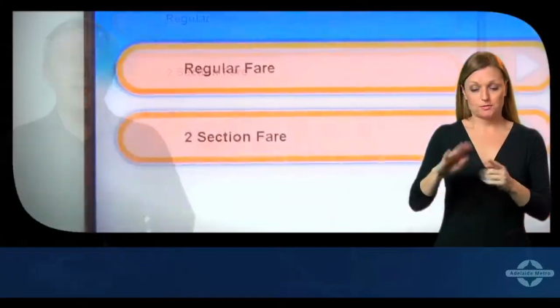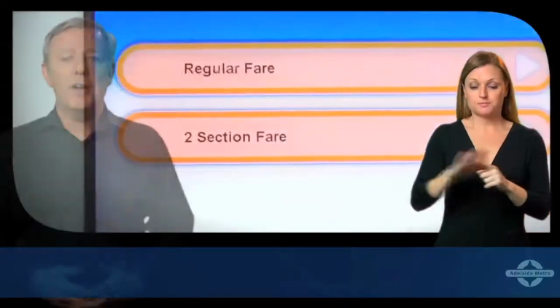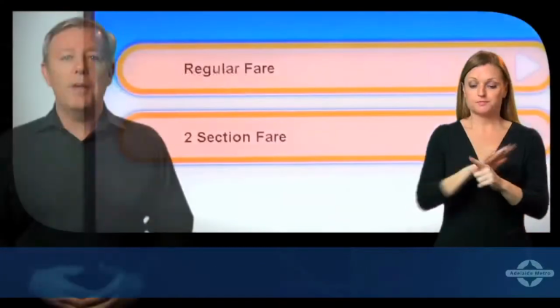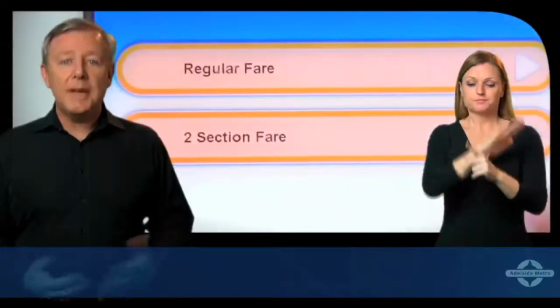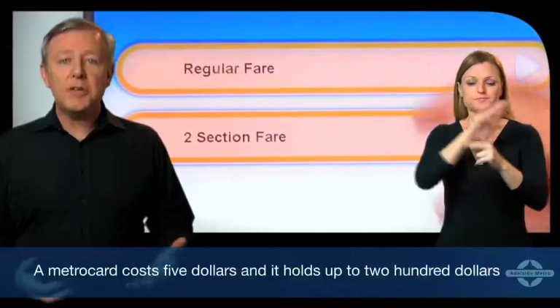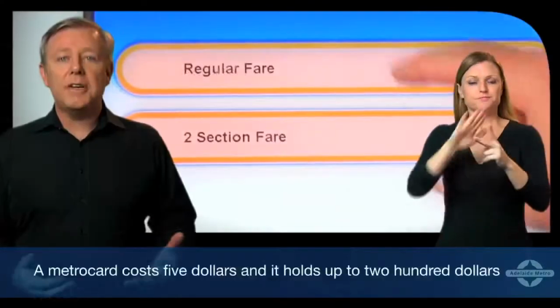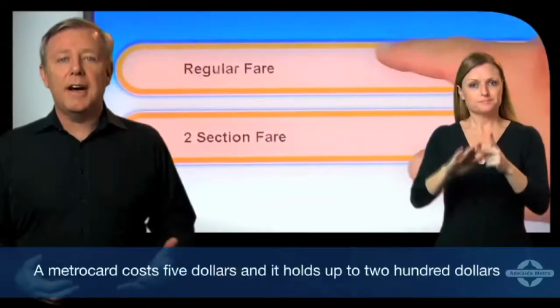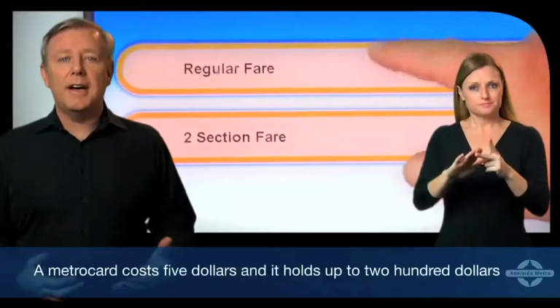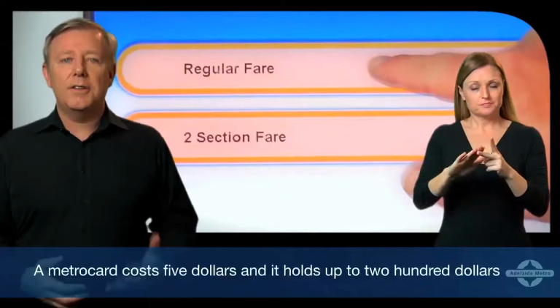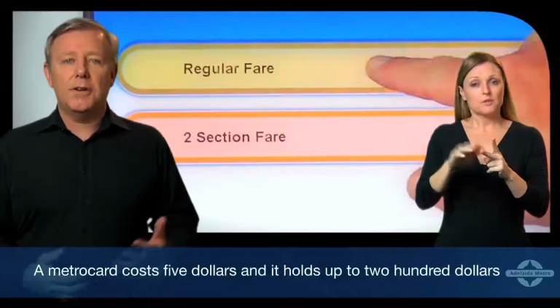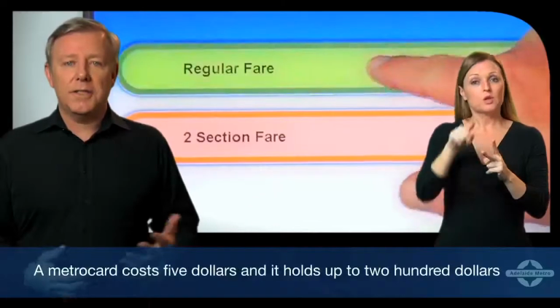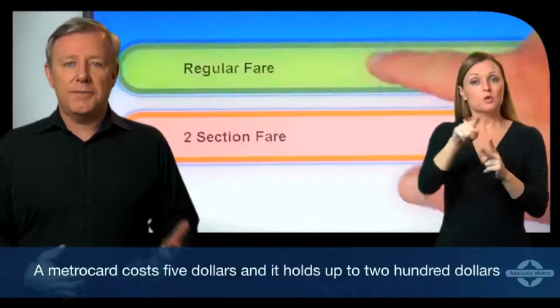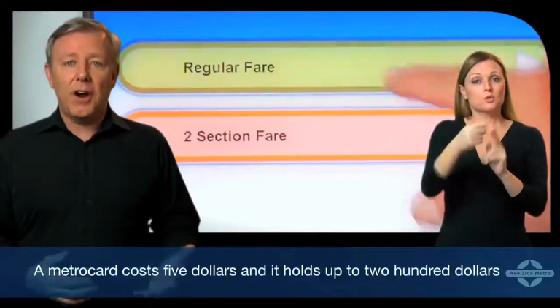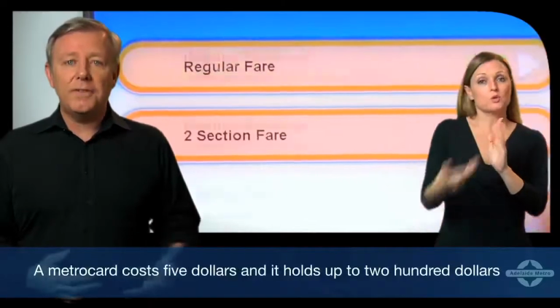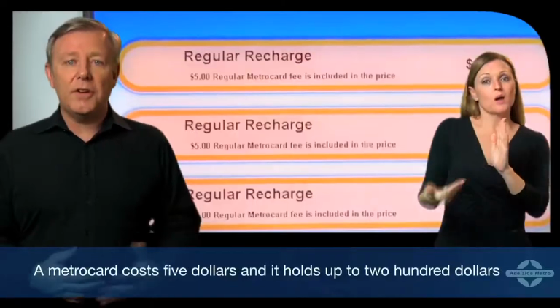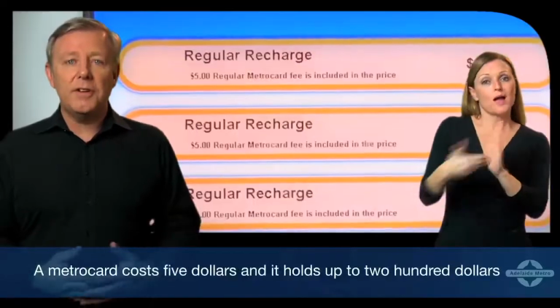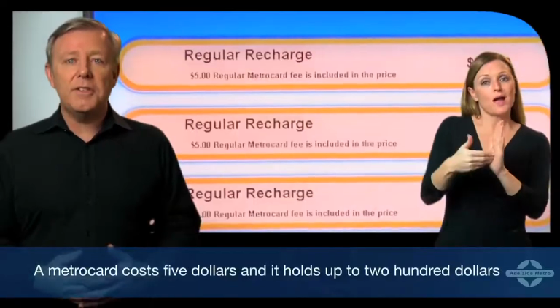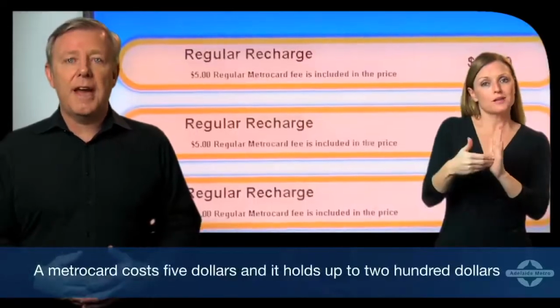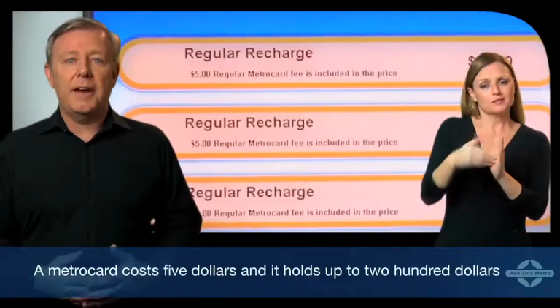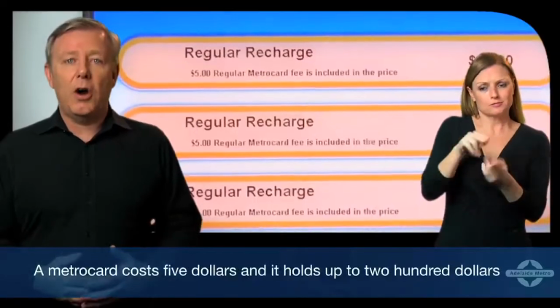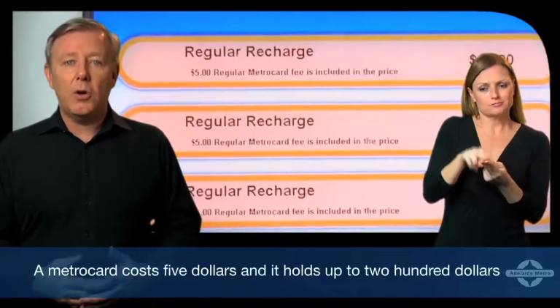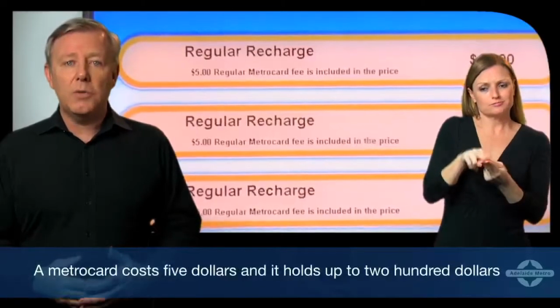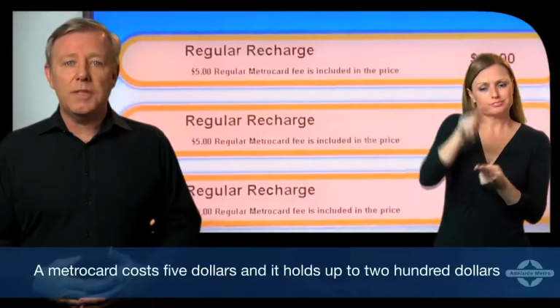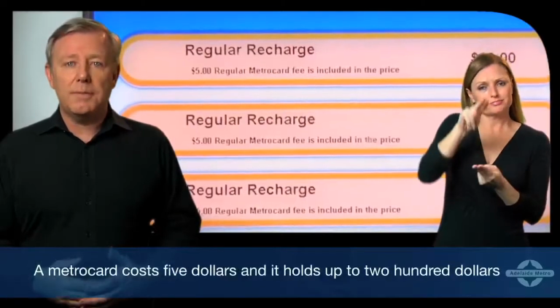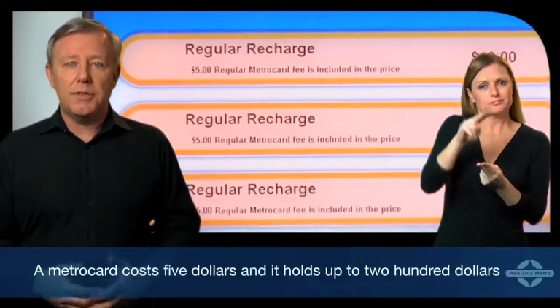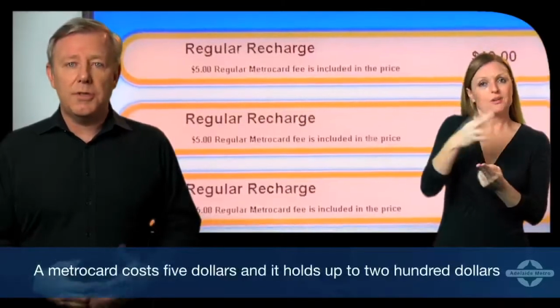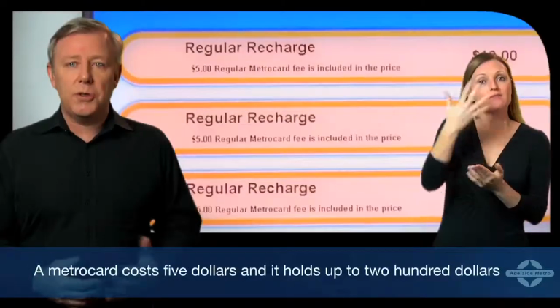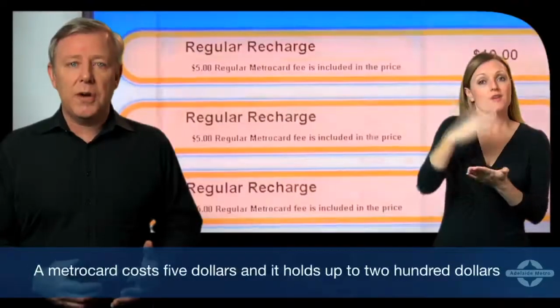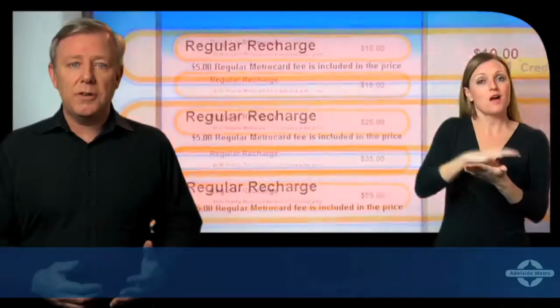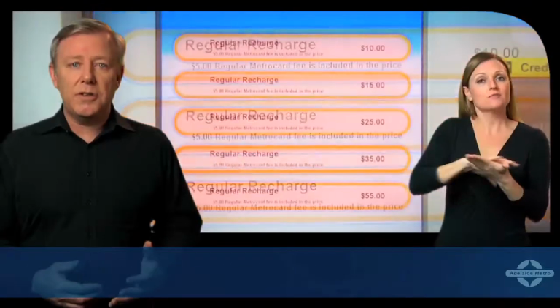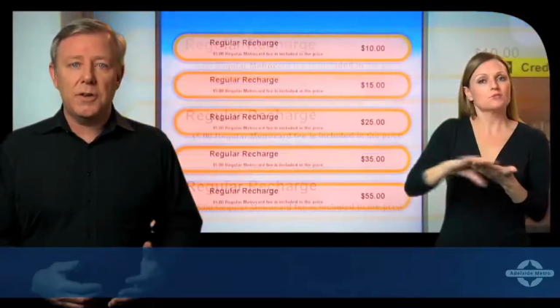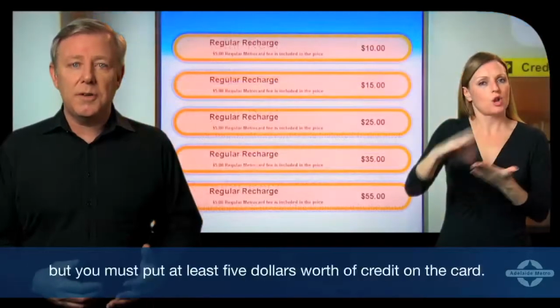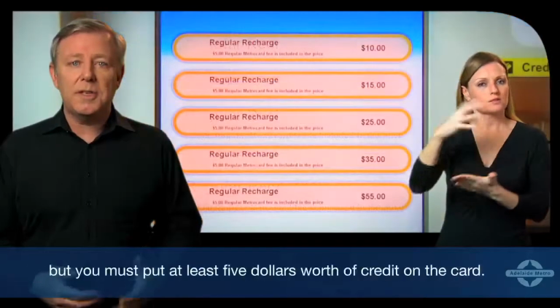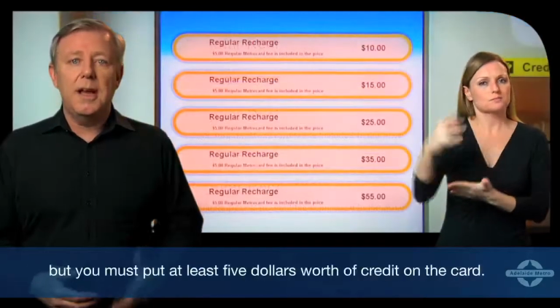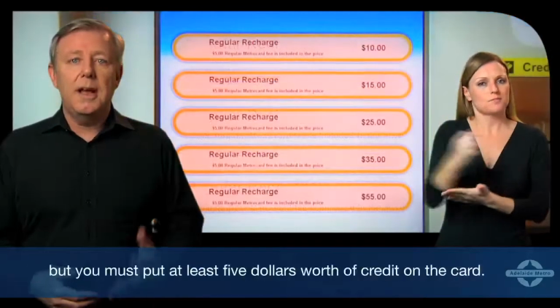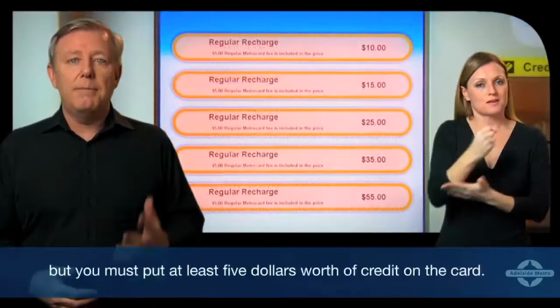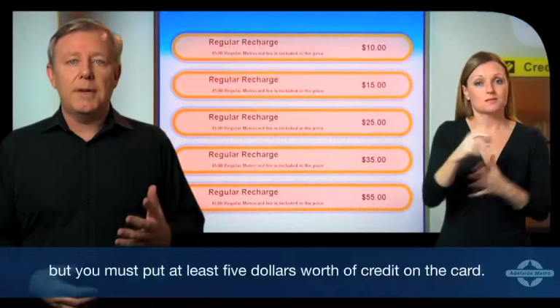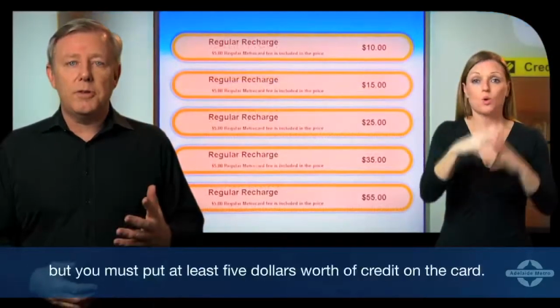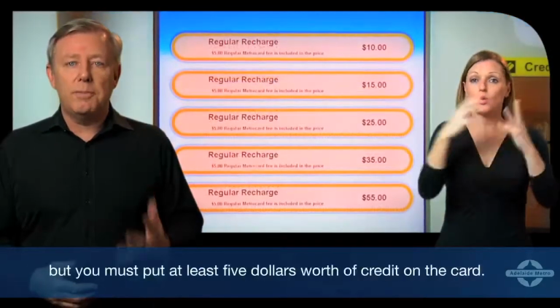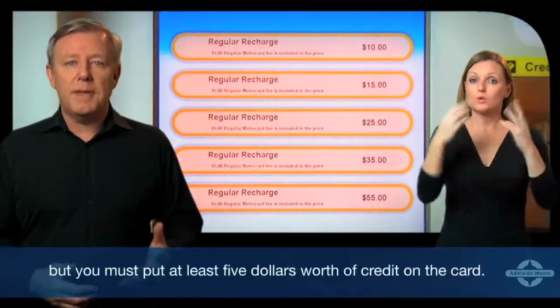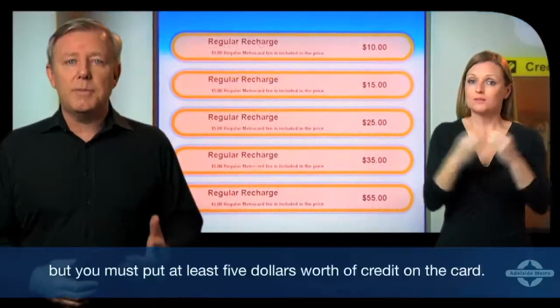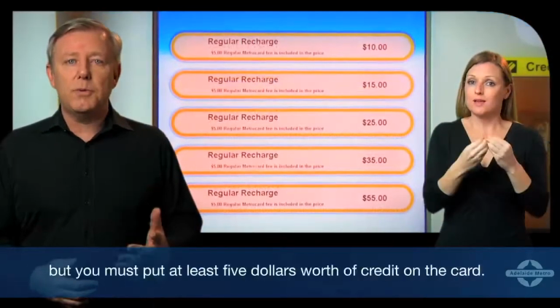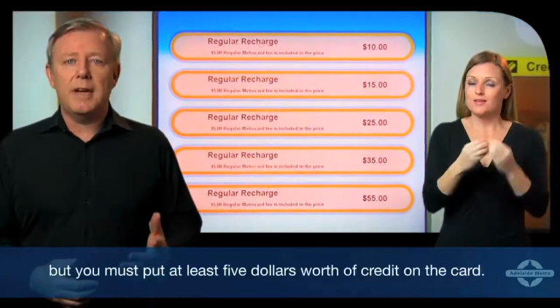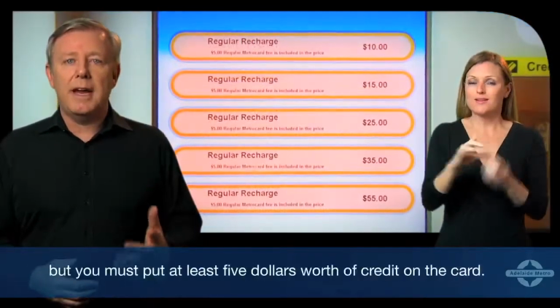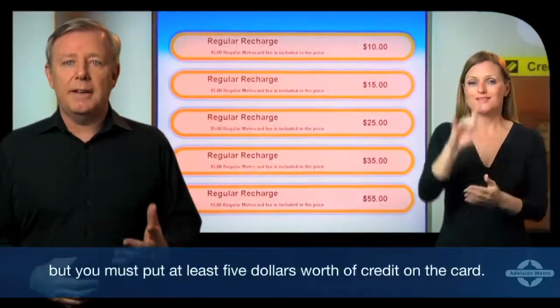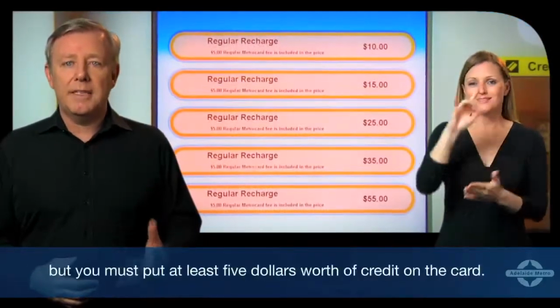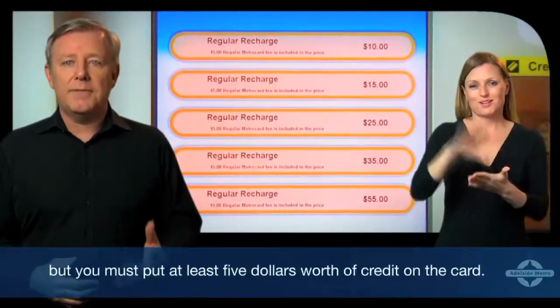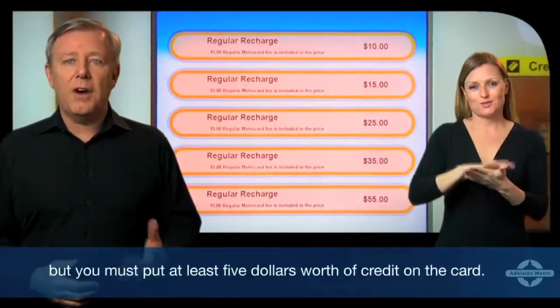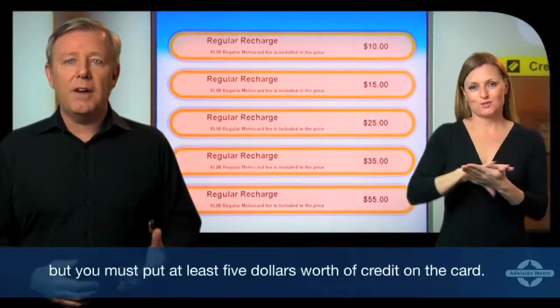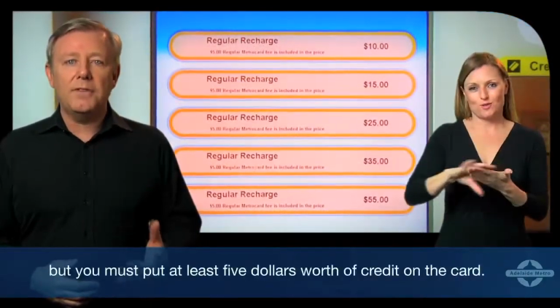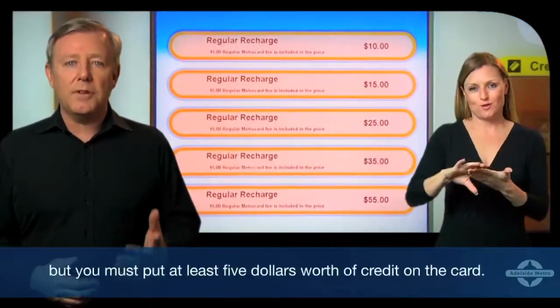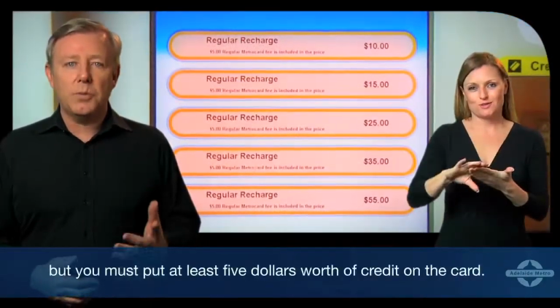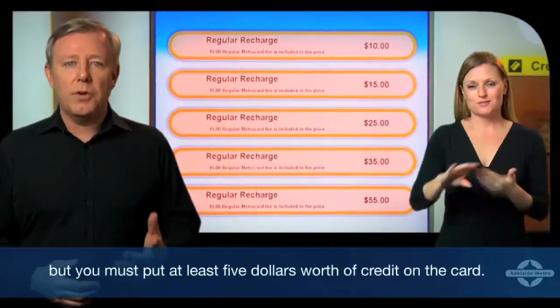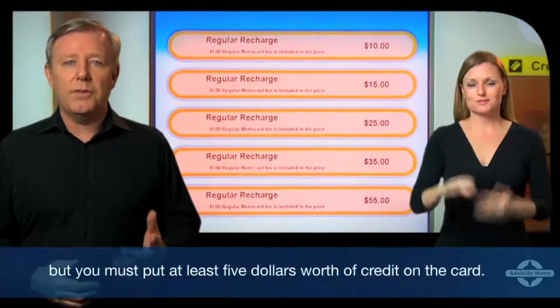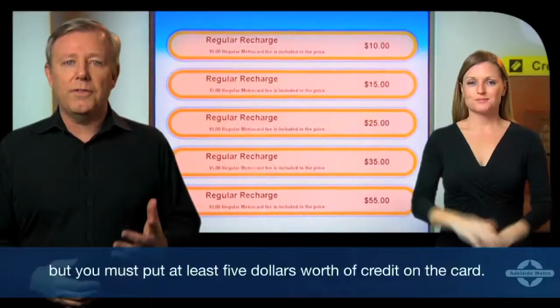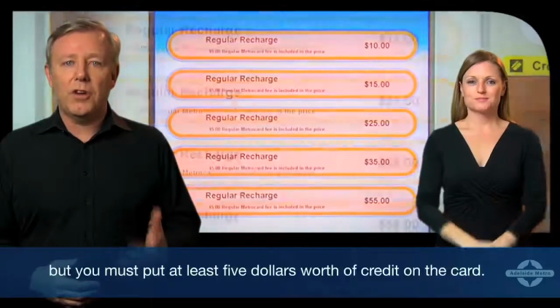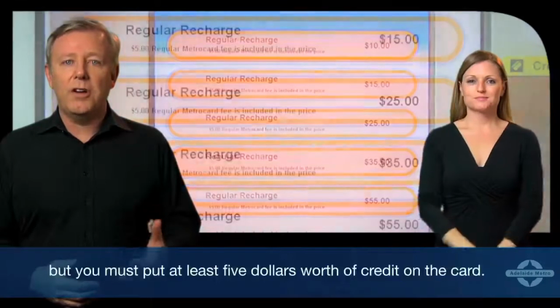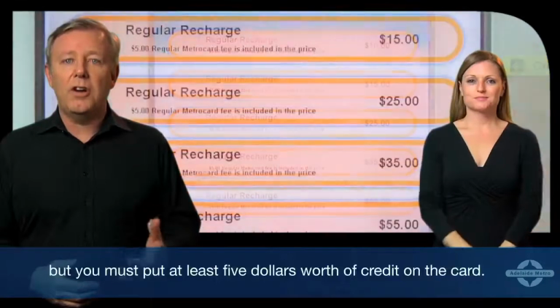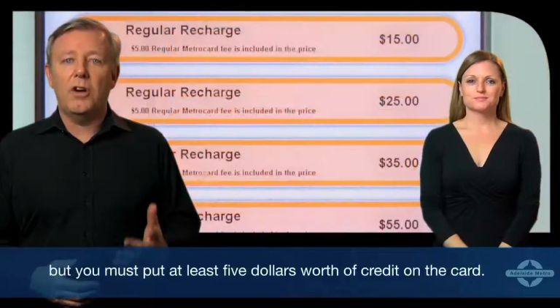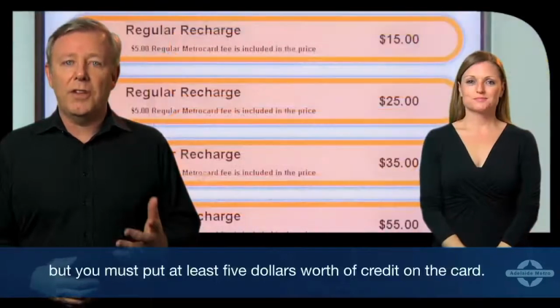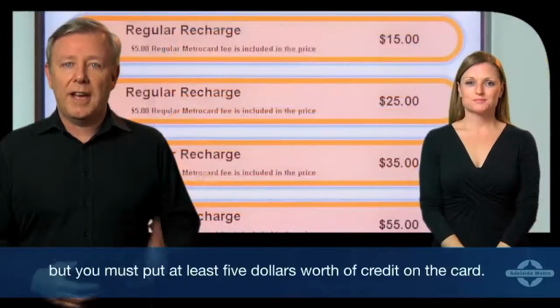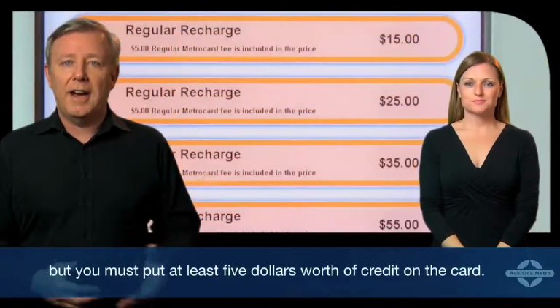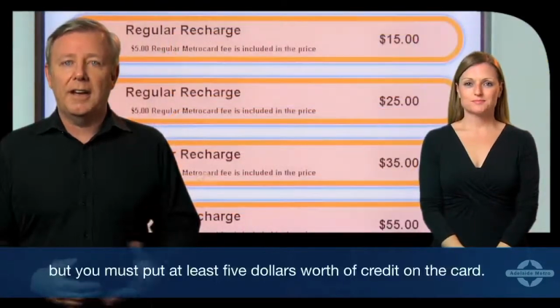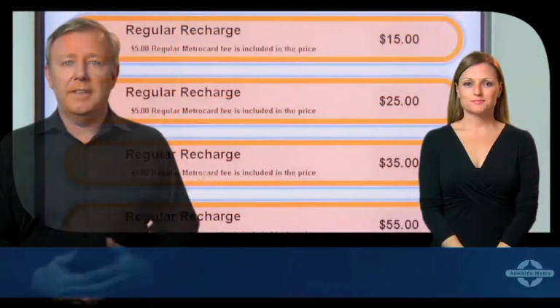A MetroCard costs $5 and holds up to $200, but you must put at least $5 worth of credit on the card.